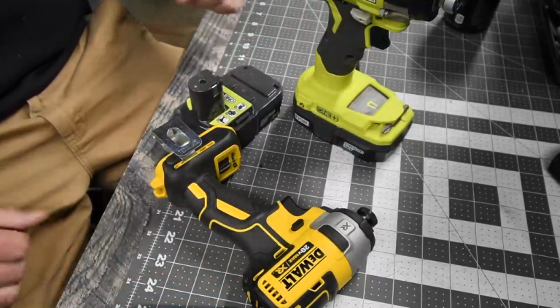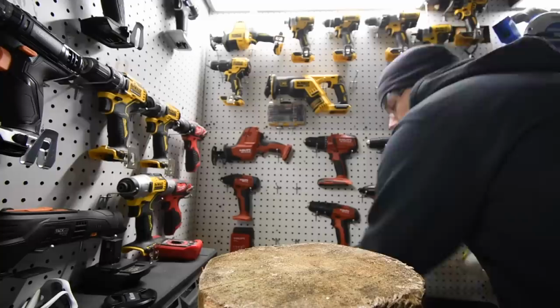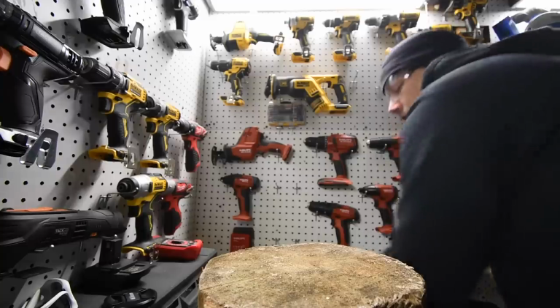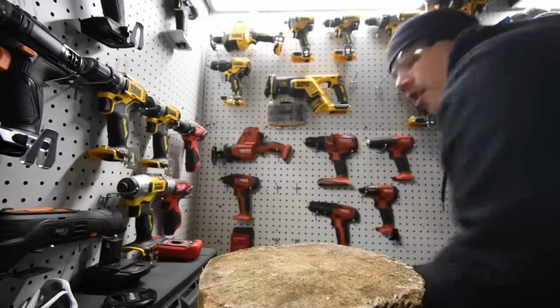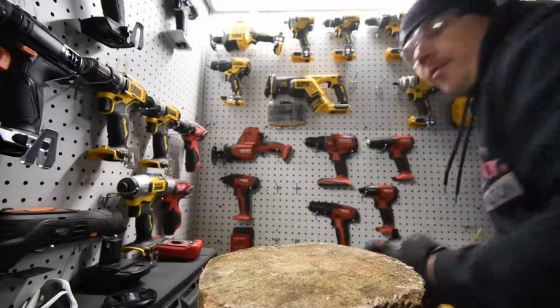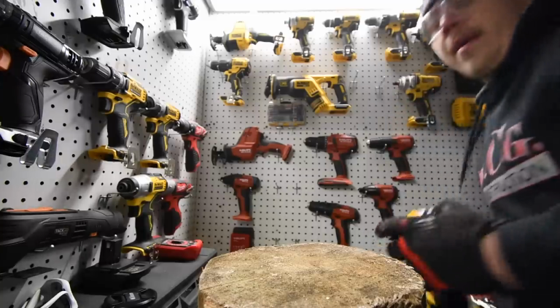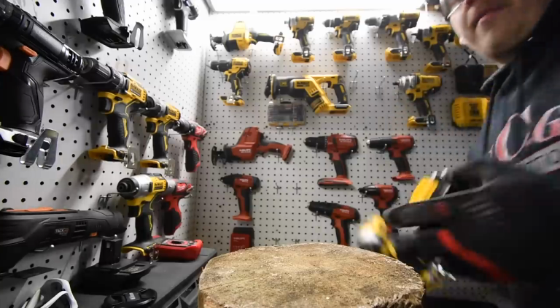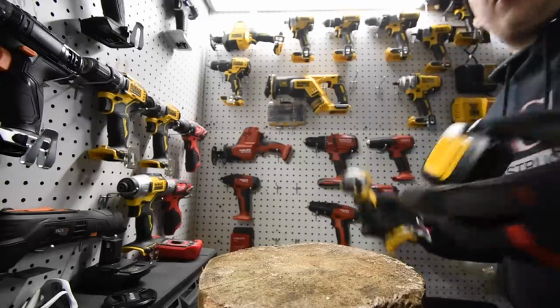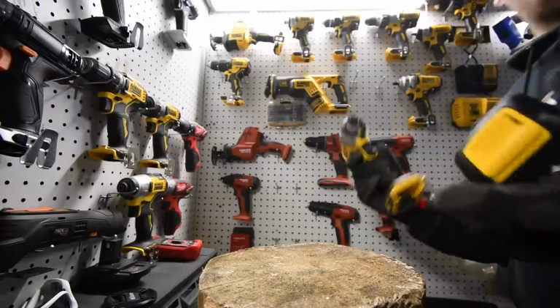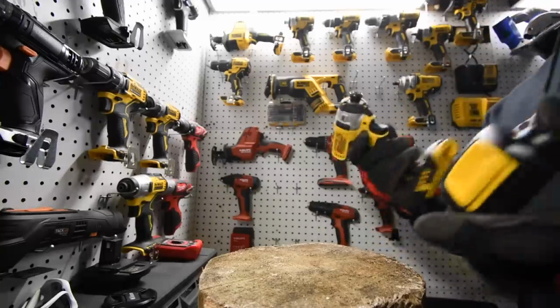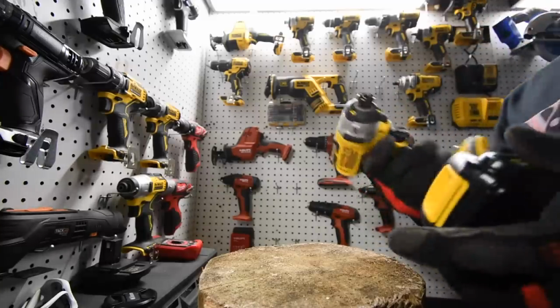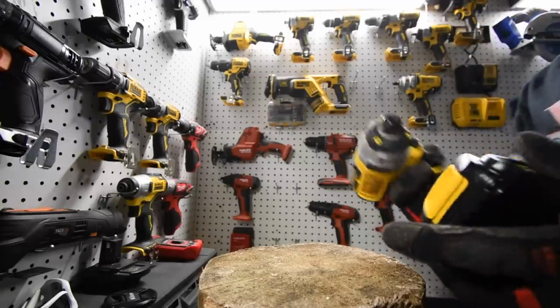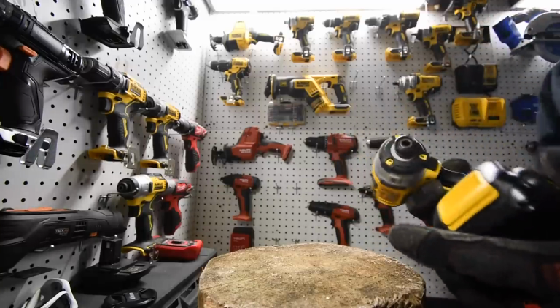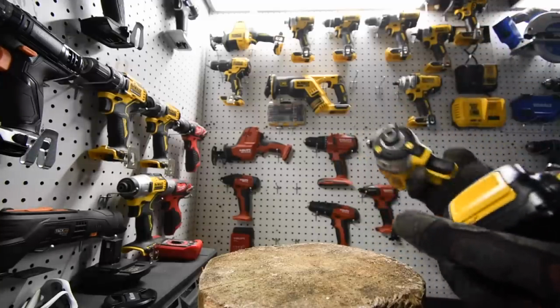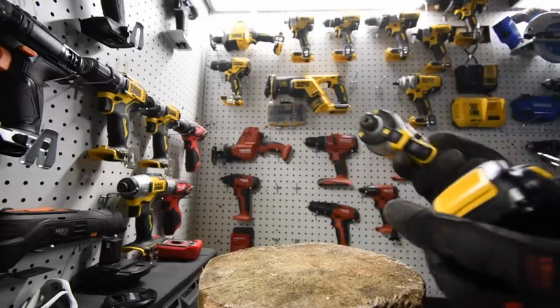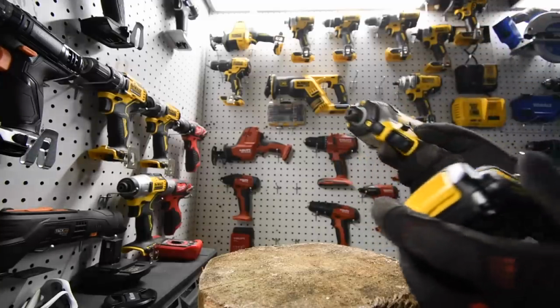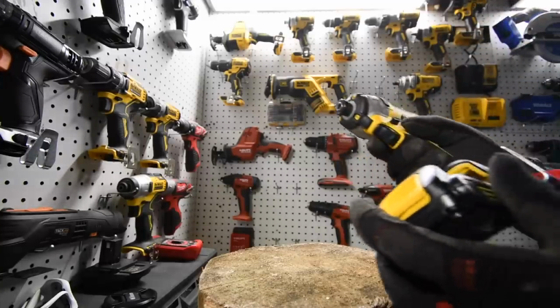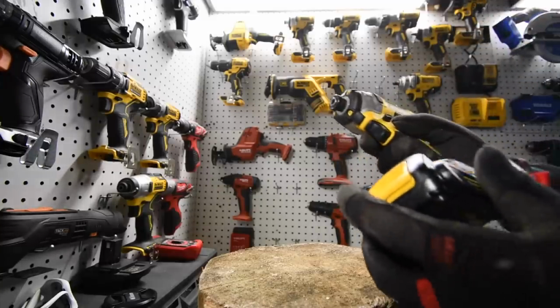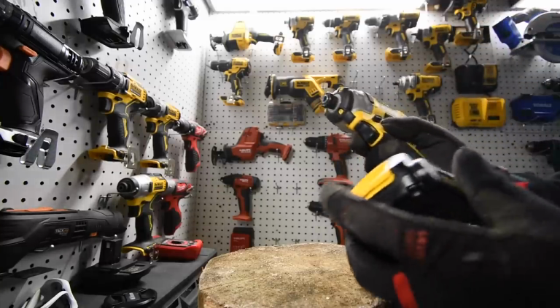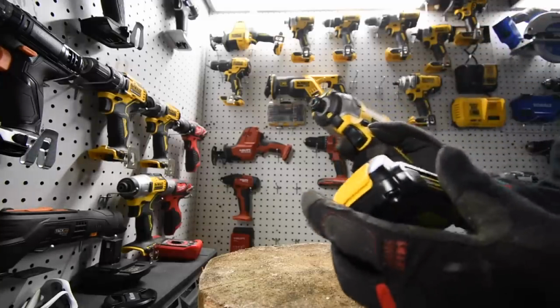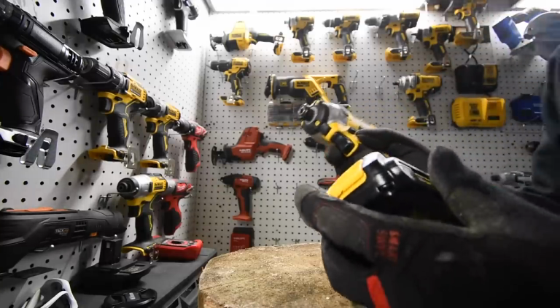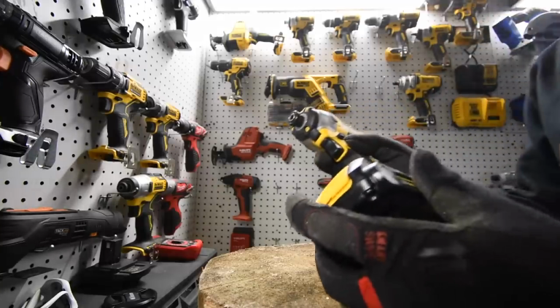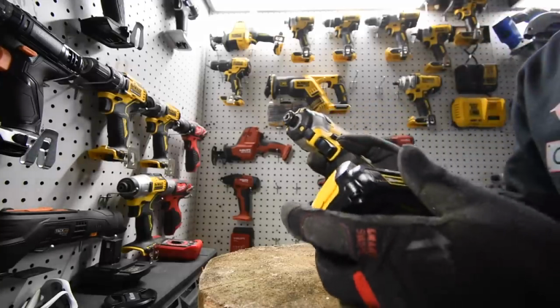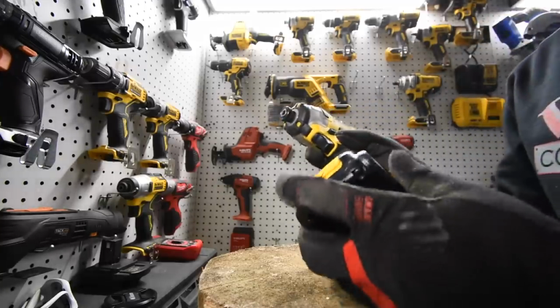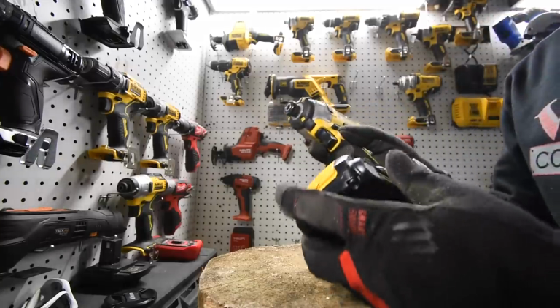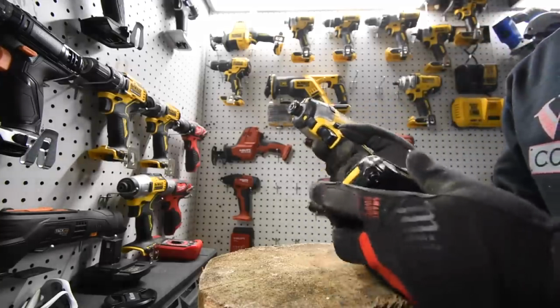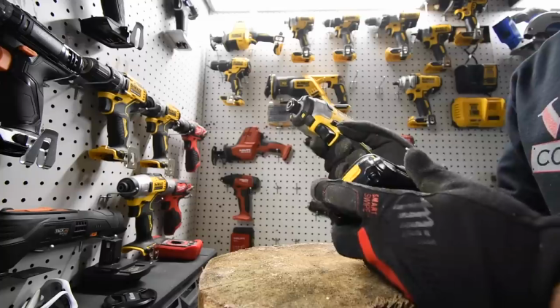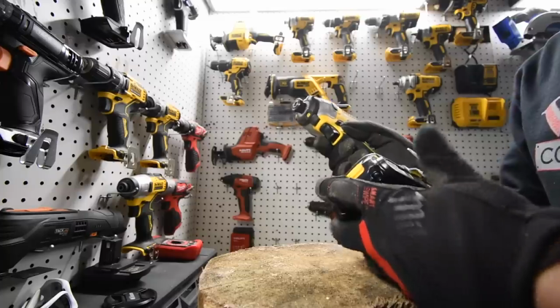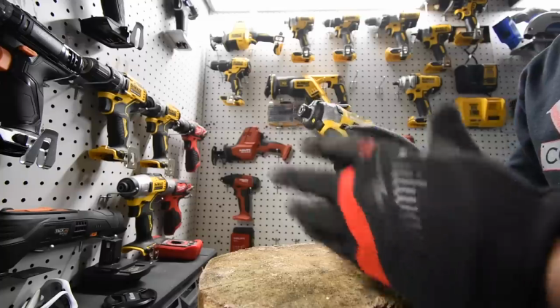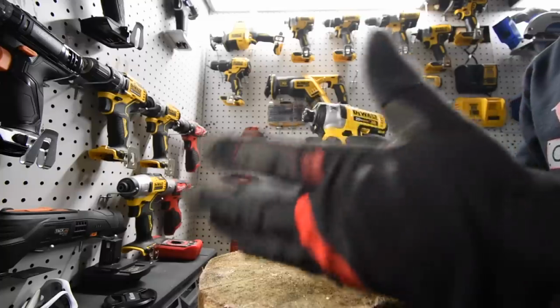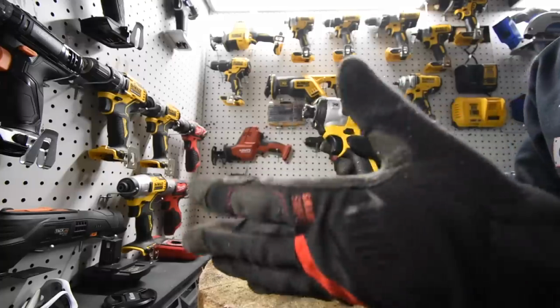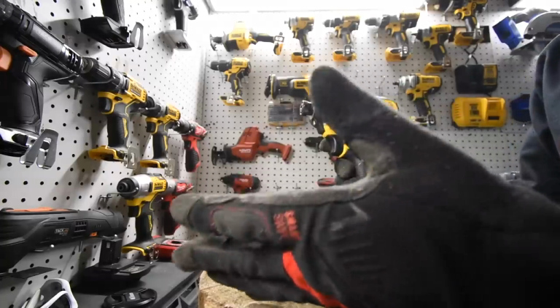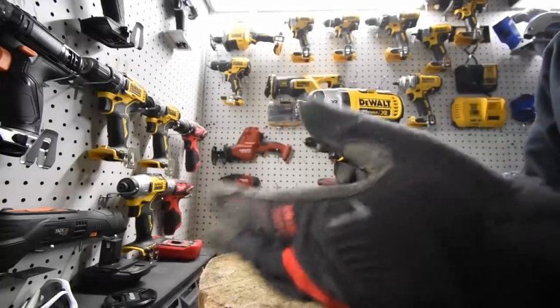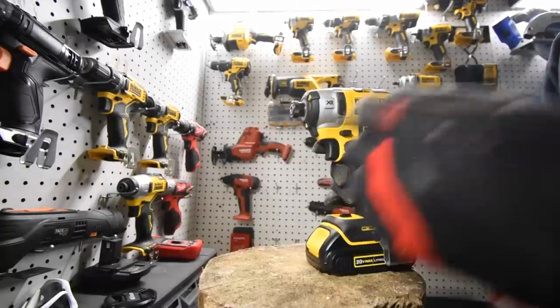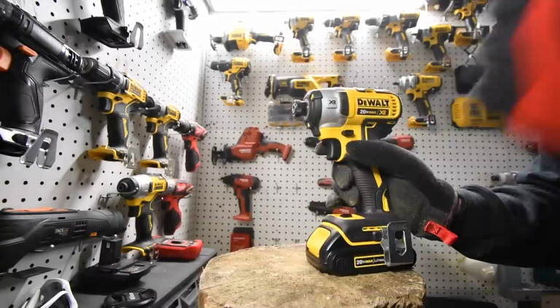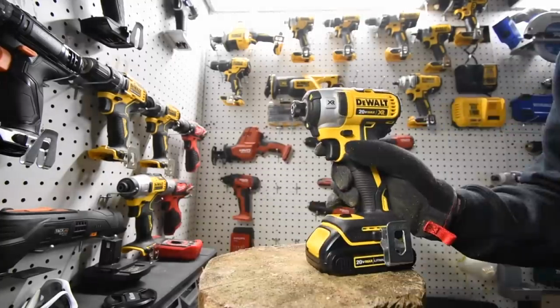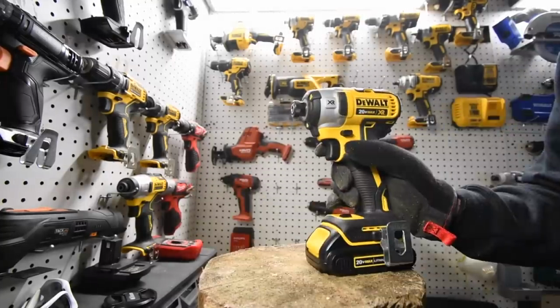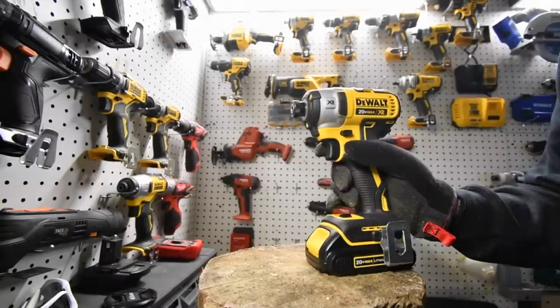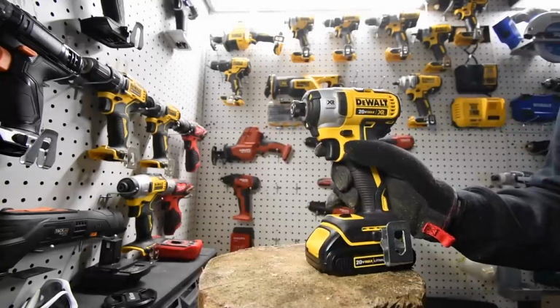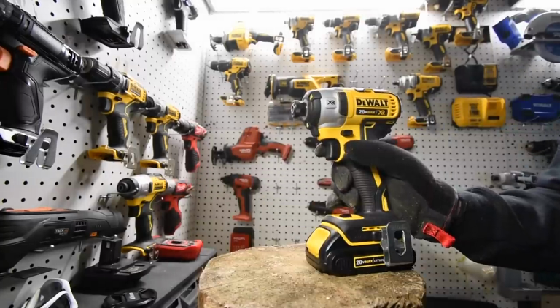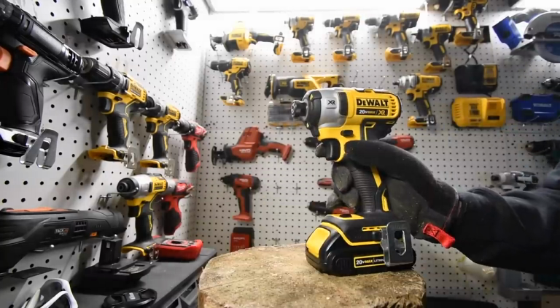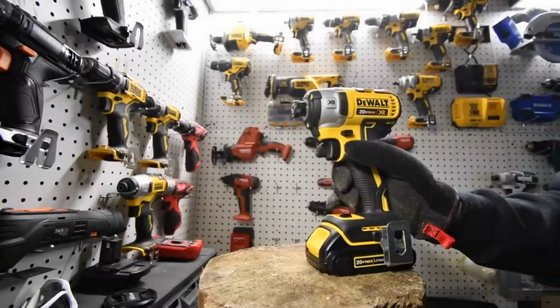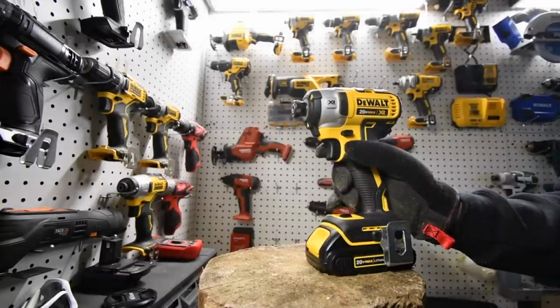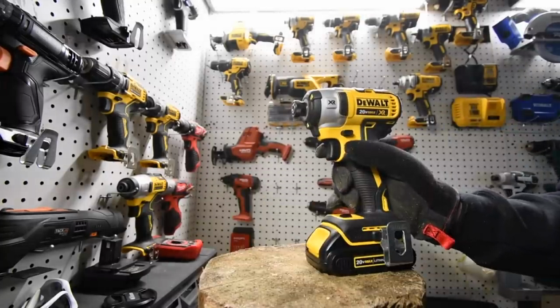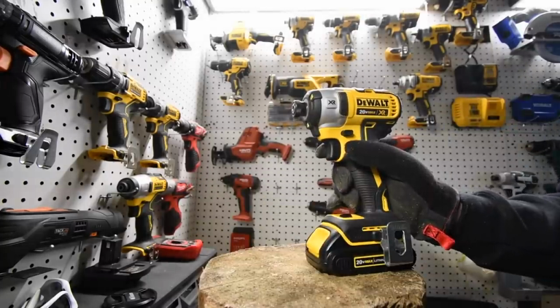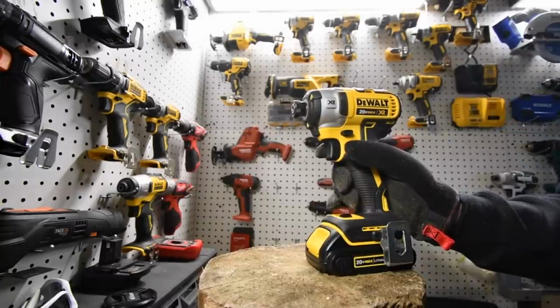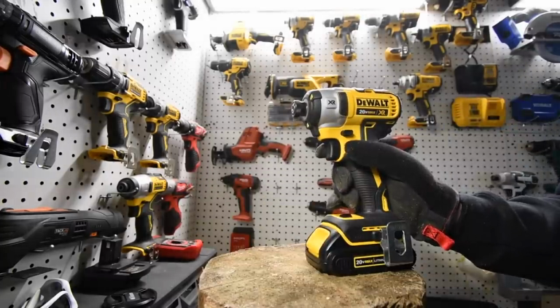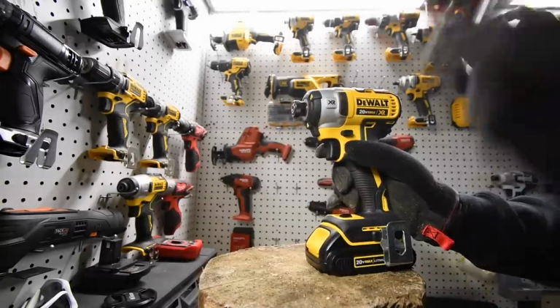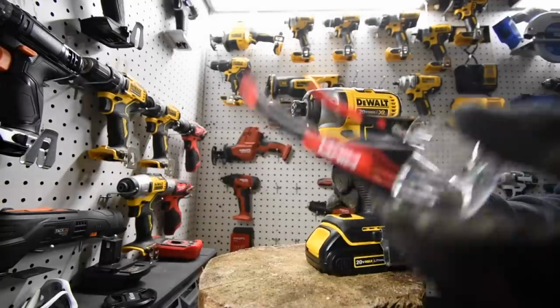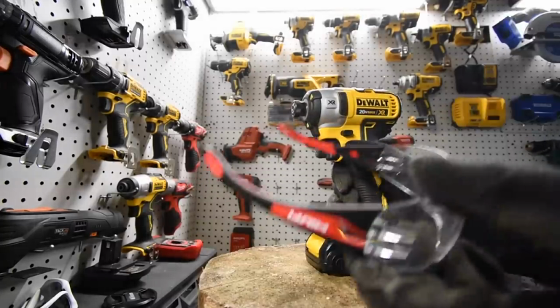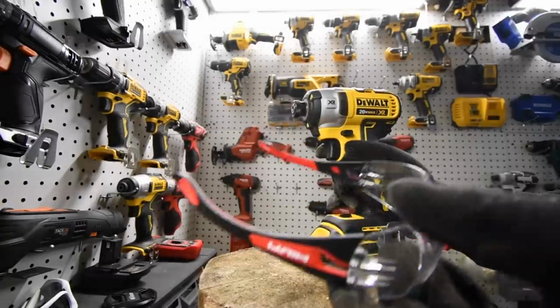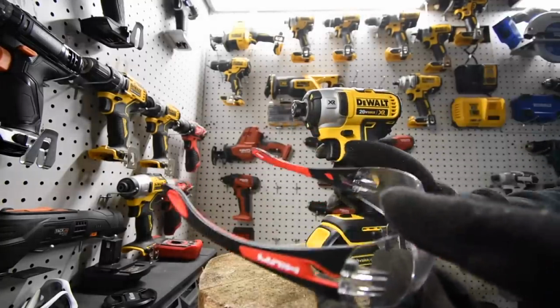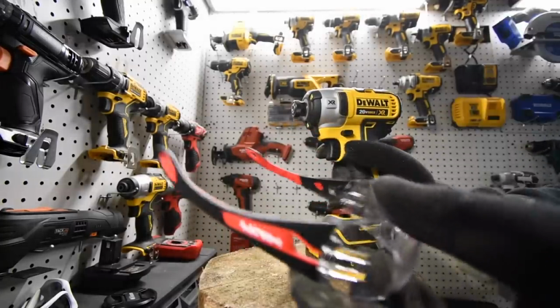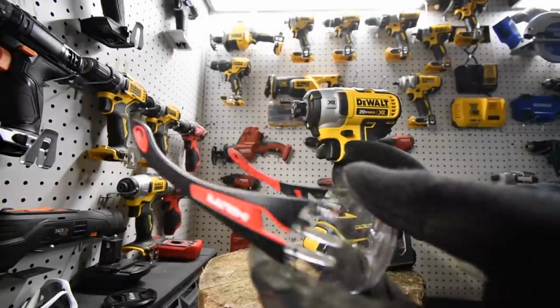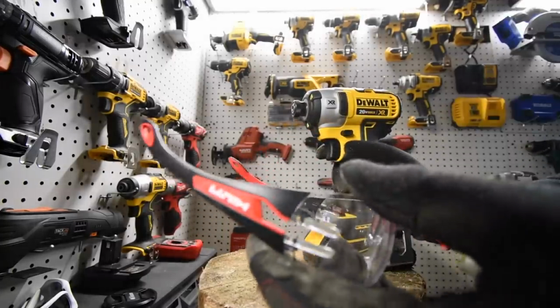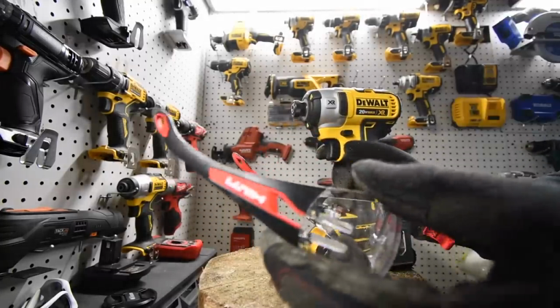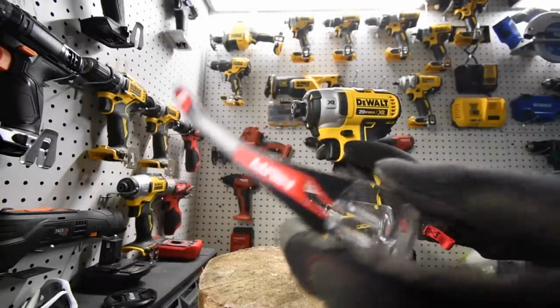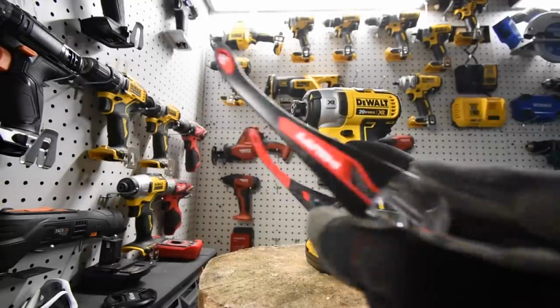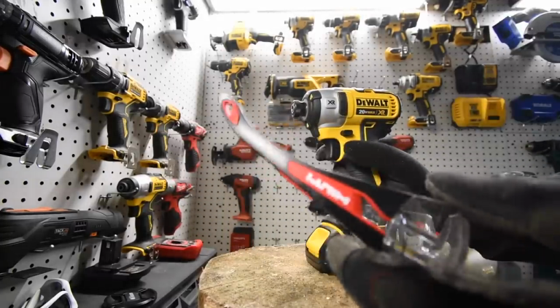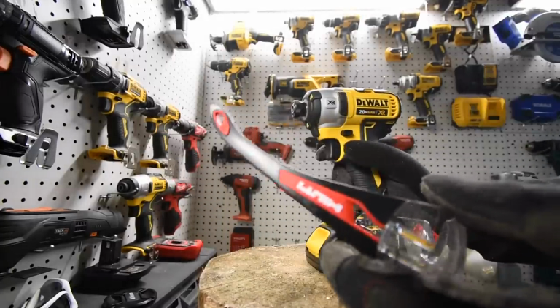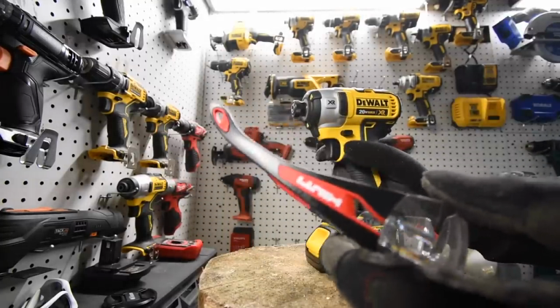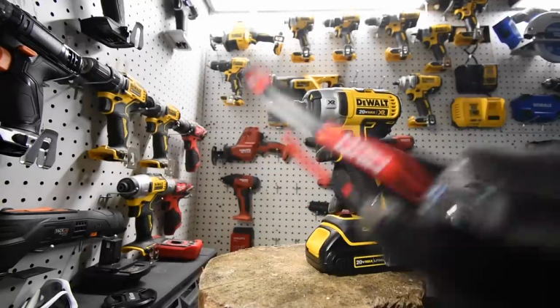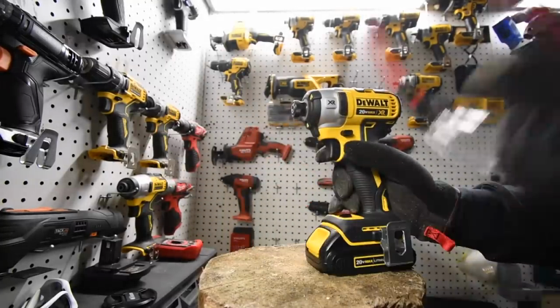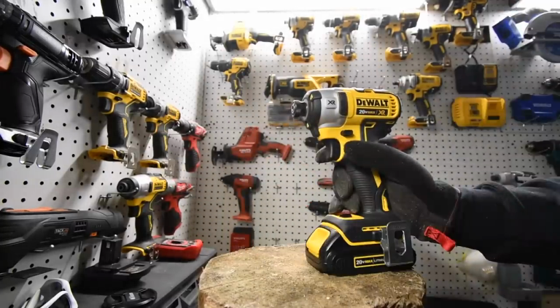Remember when you work, always wear gloves and safety glasses. Be safe.